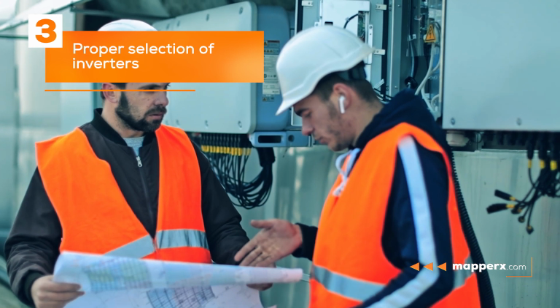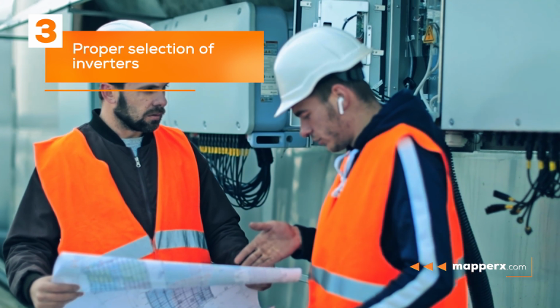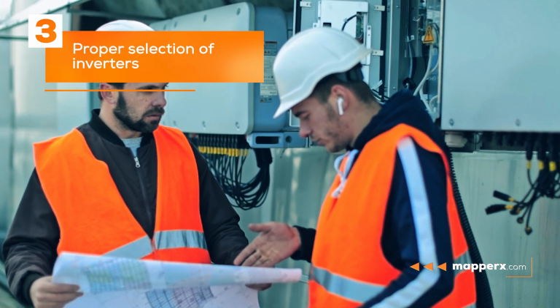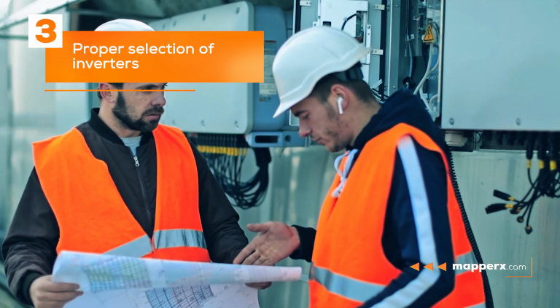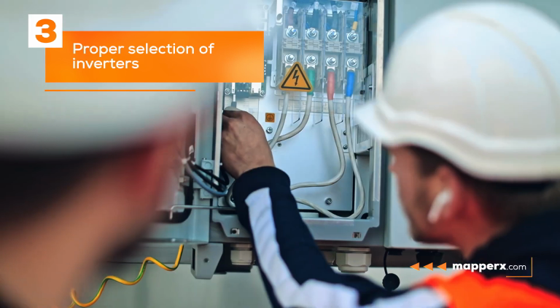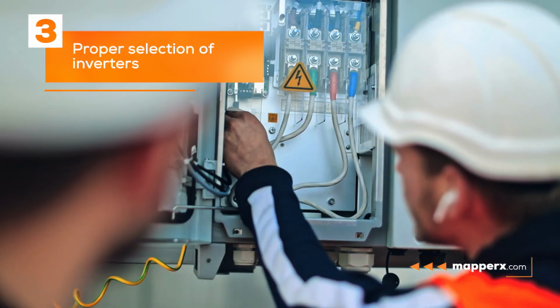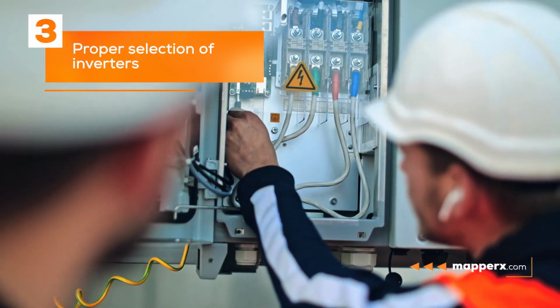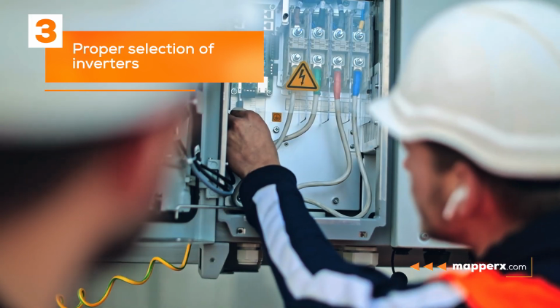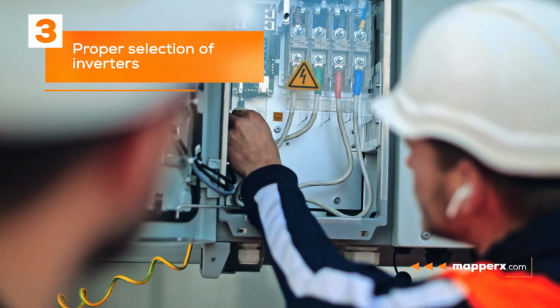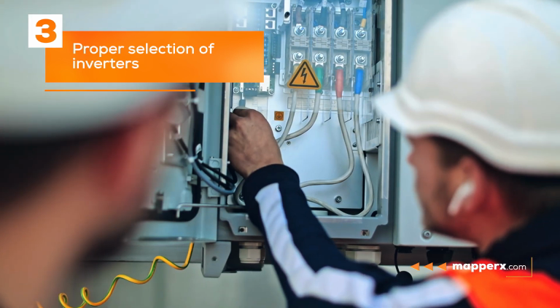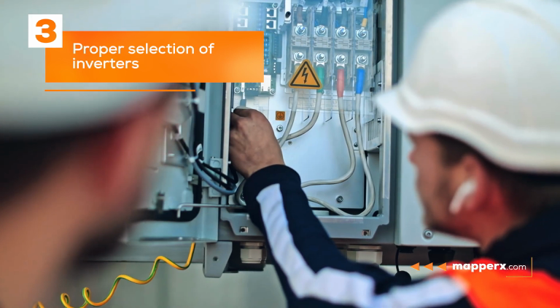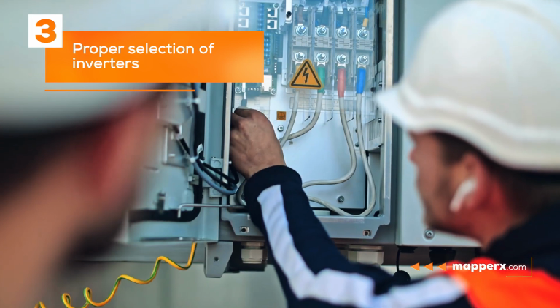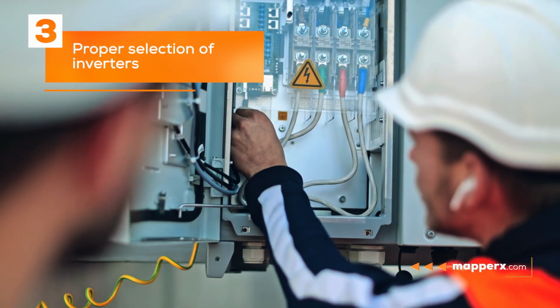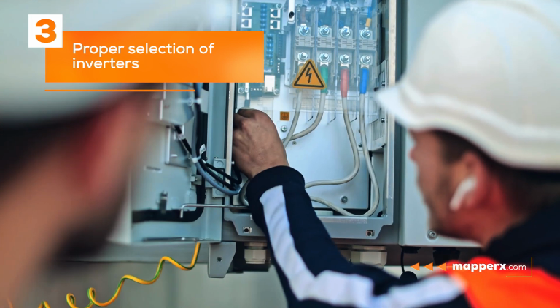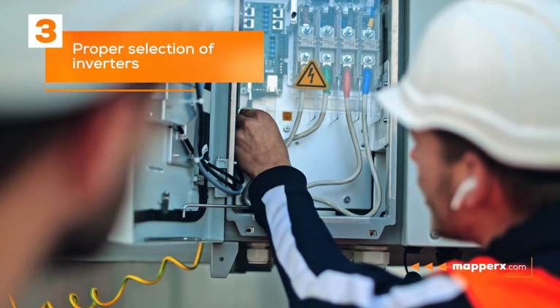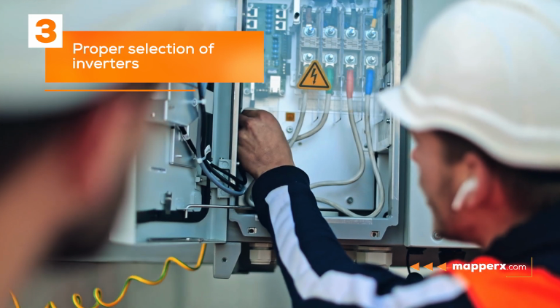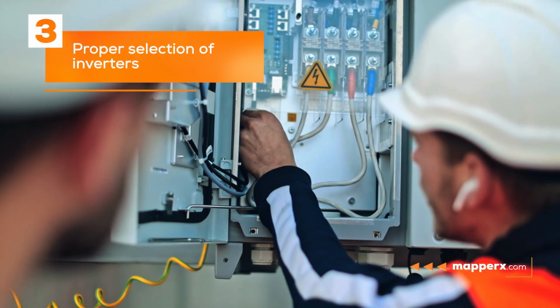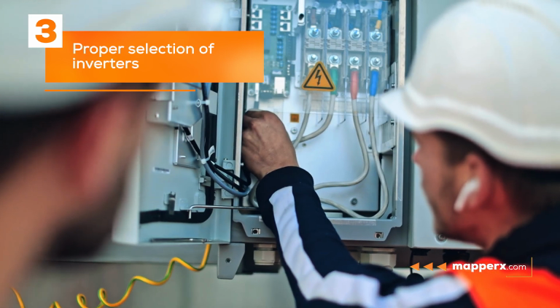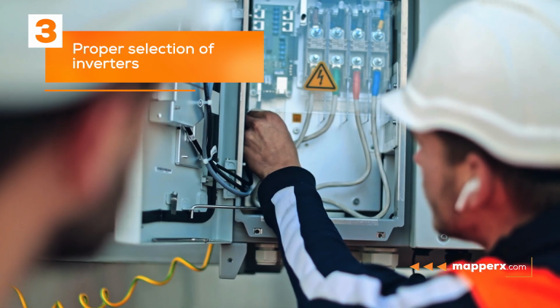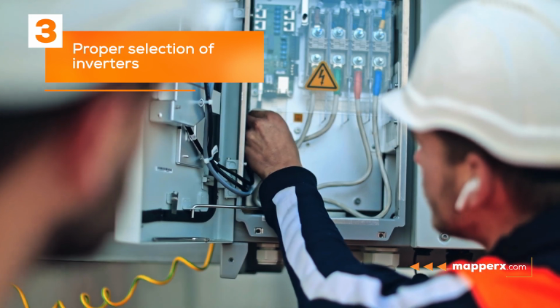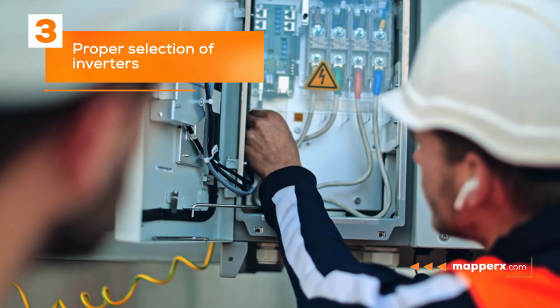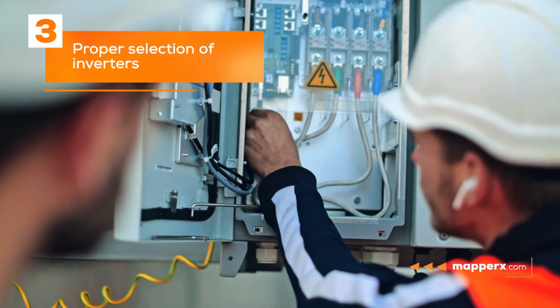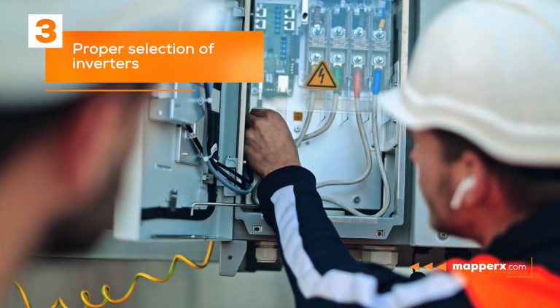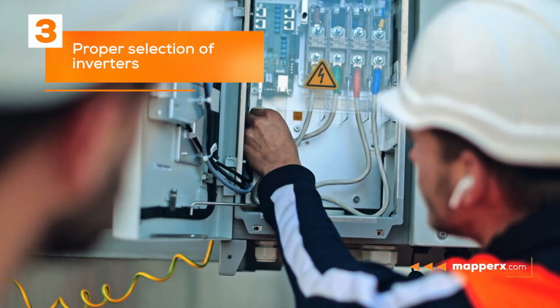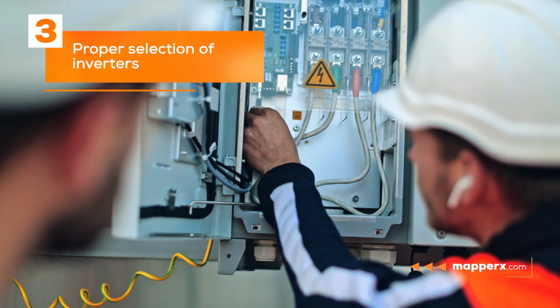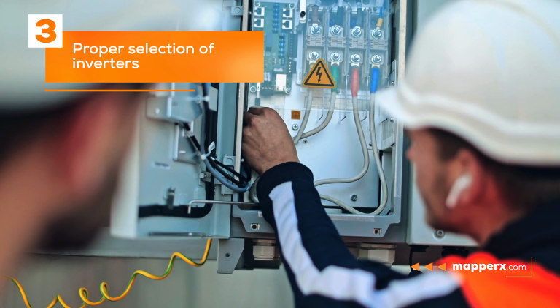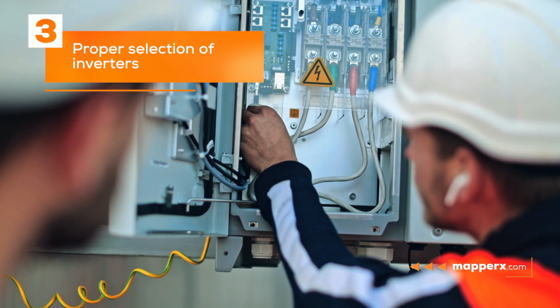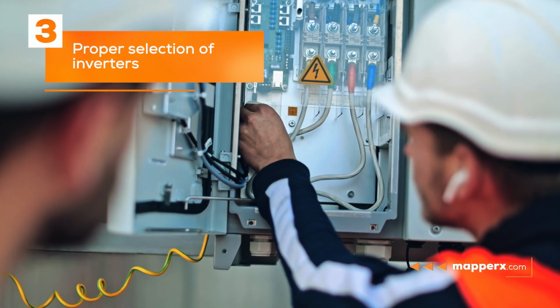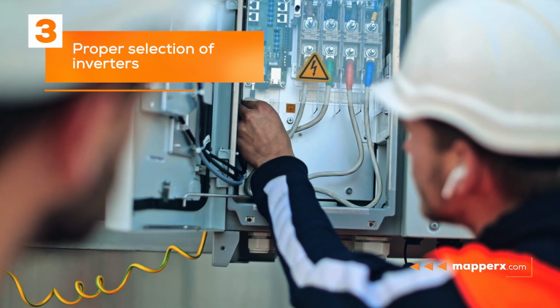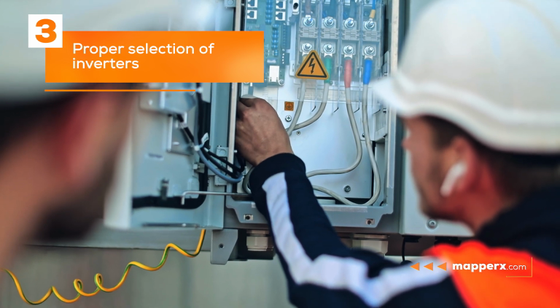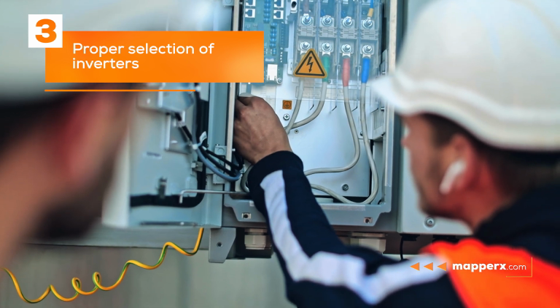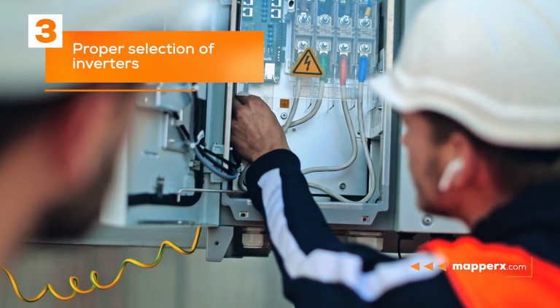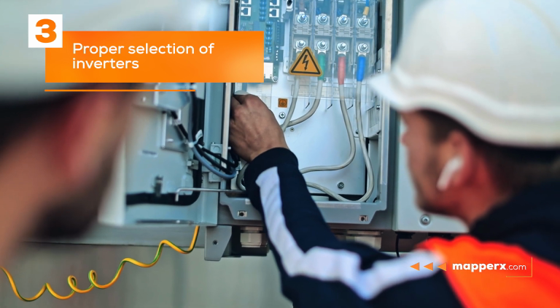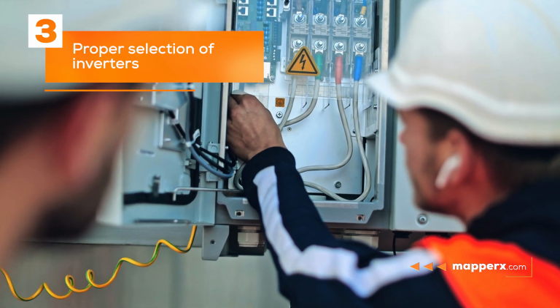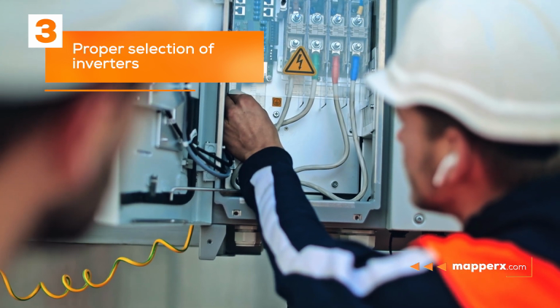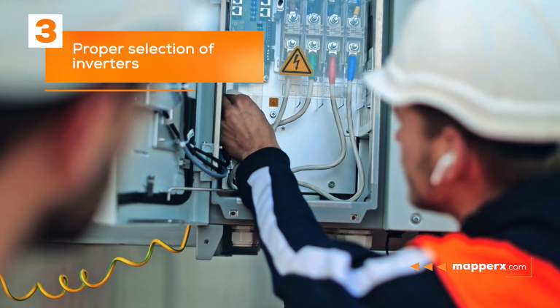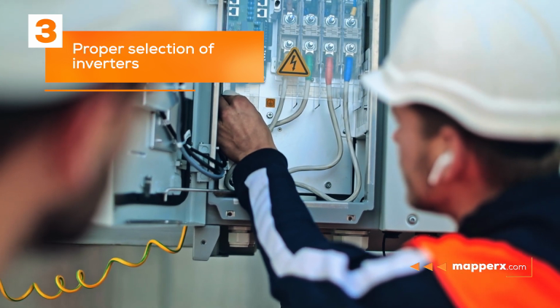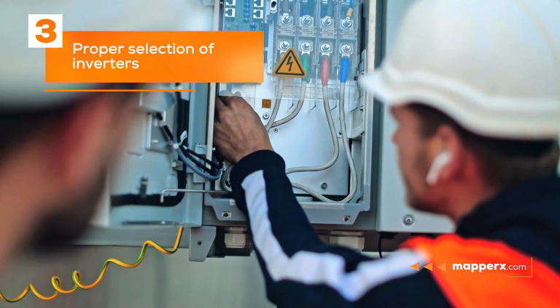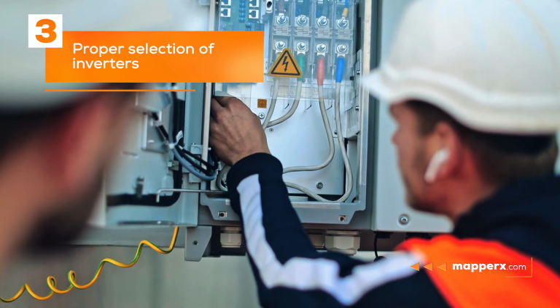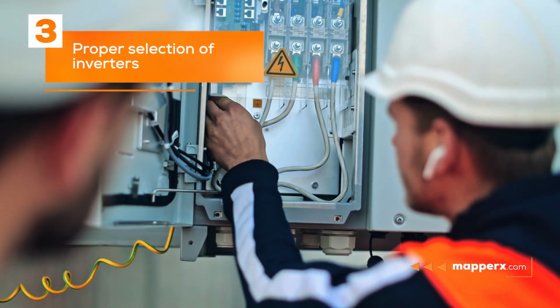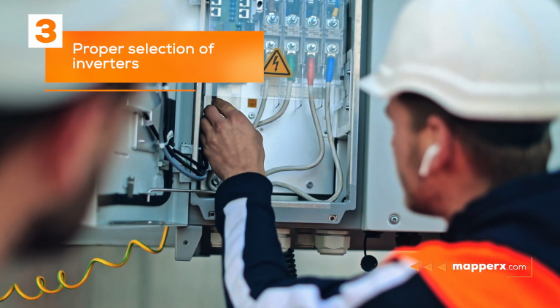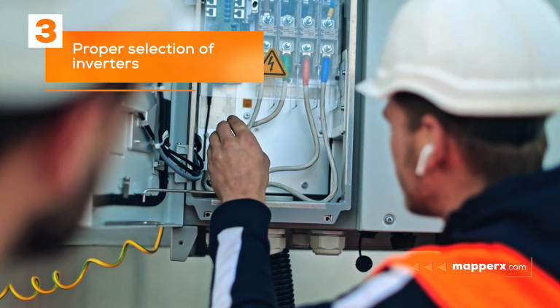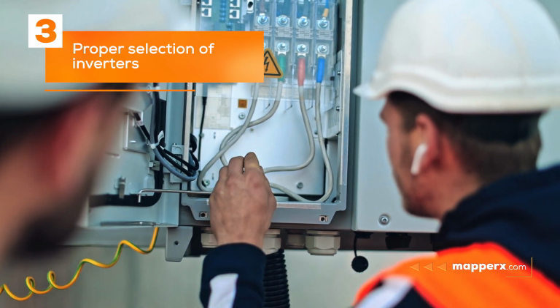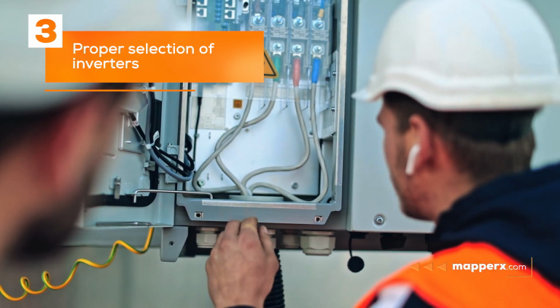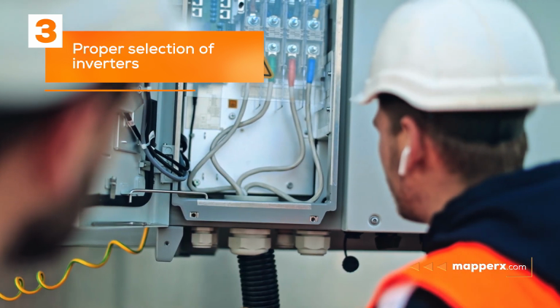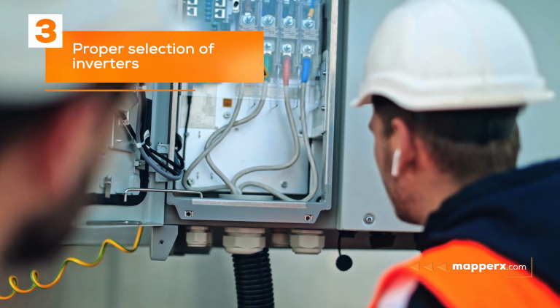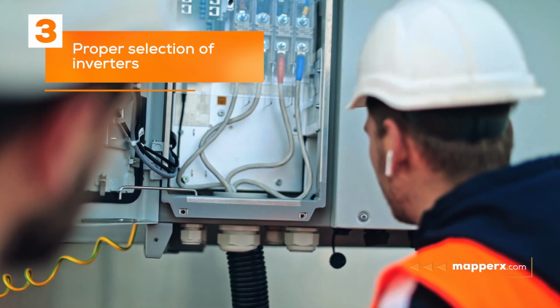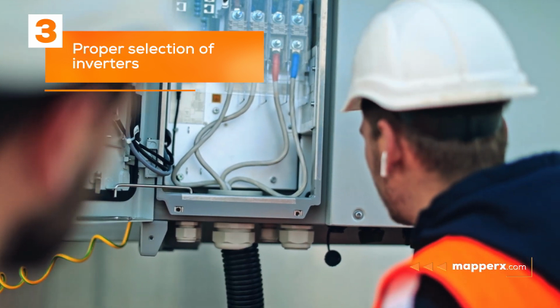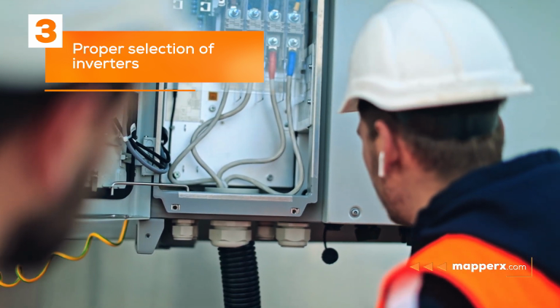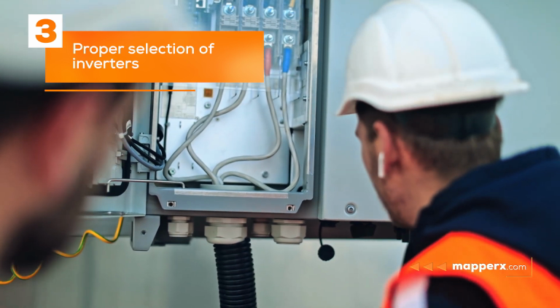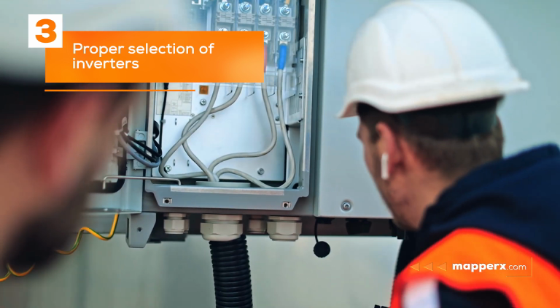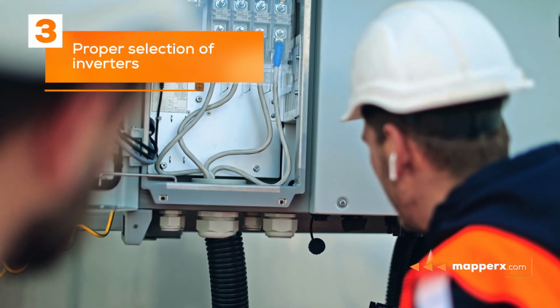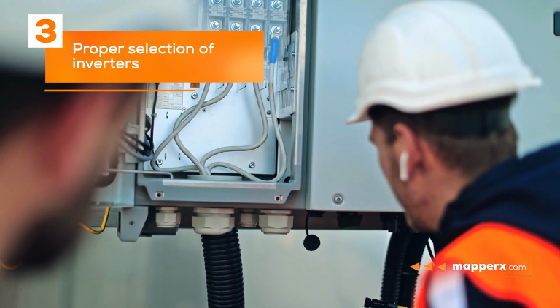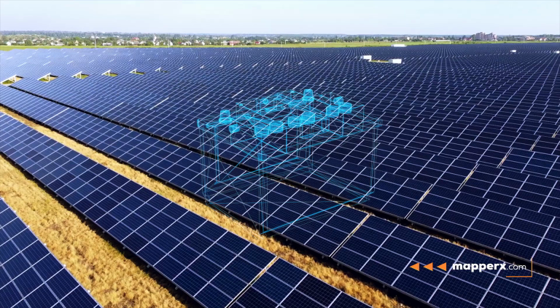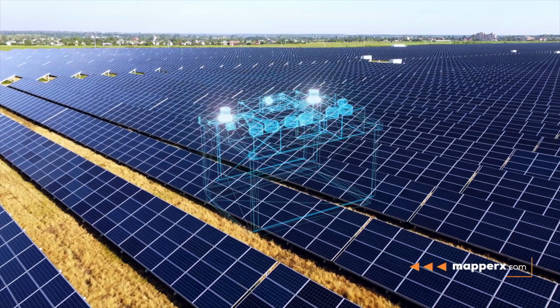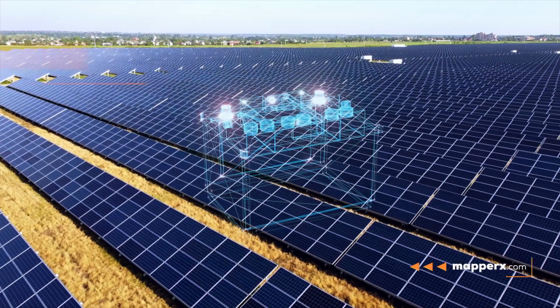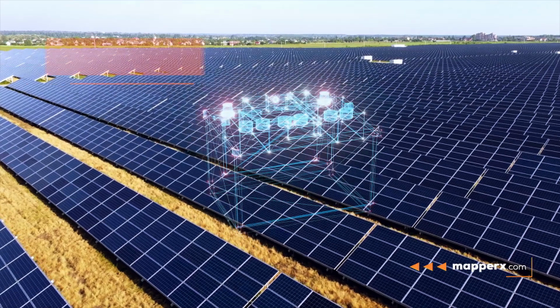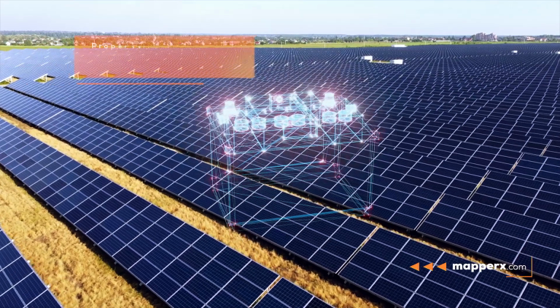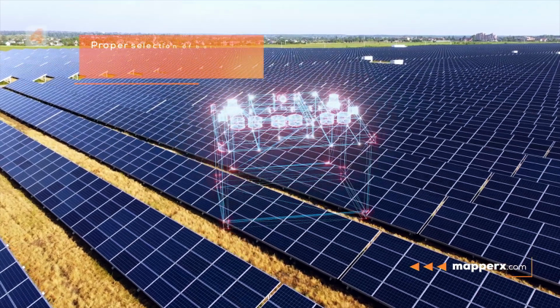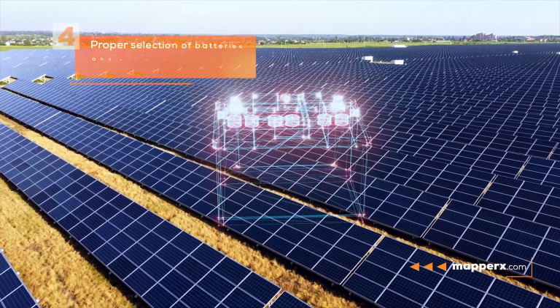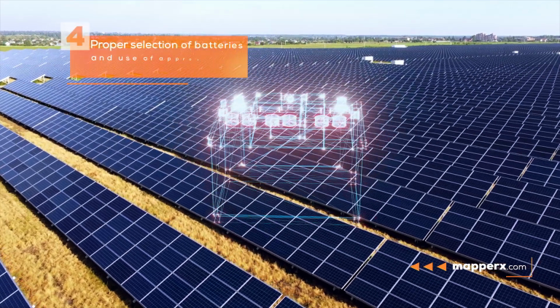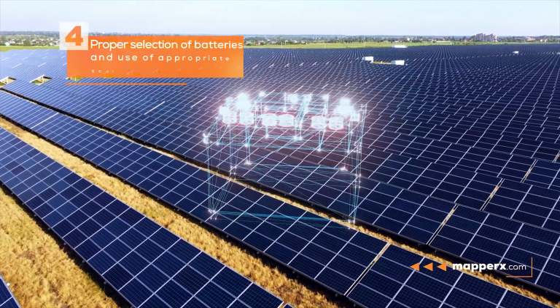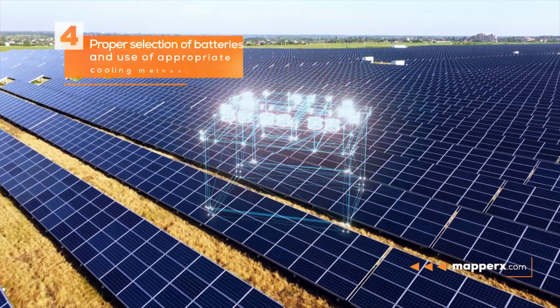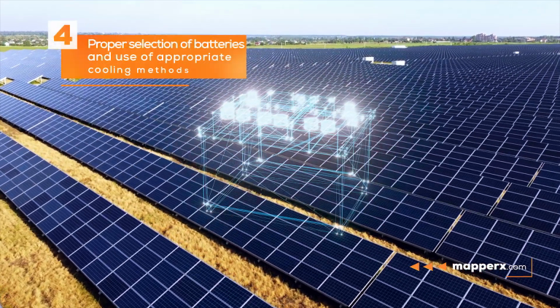Three: proper selection of inverters. Inverters can pose a fire hazard in case of overheating. It is important to select the right inverters and use appropriate cooling methods.